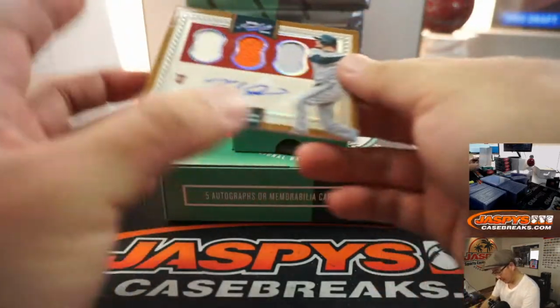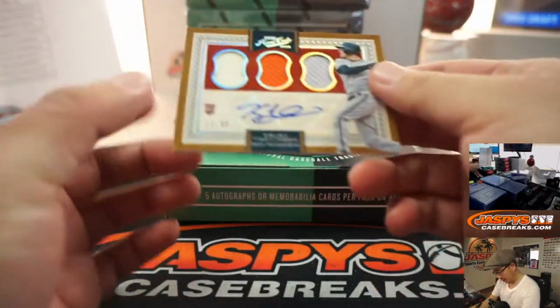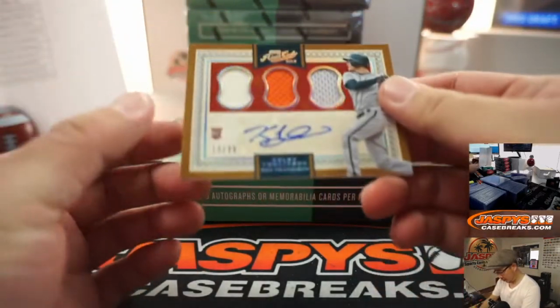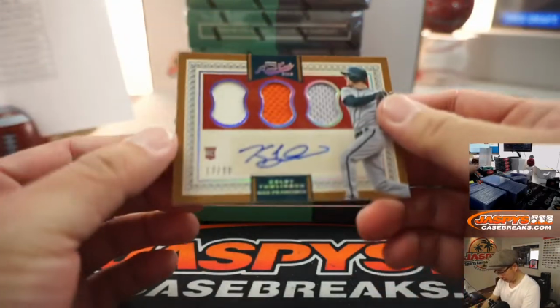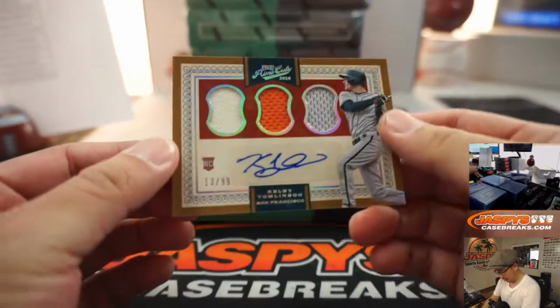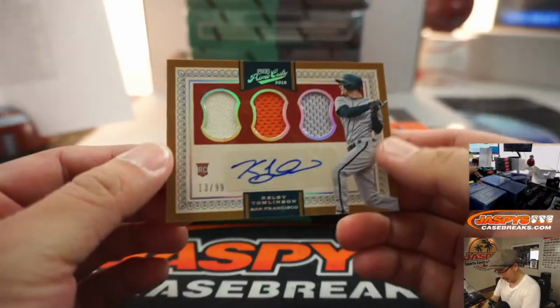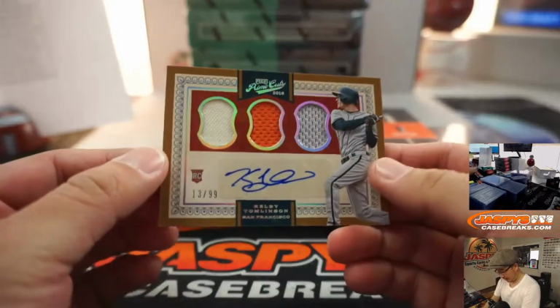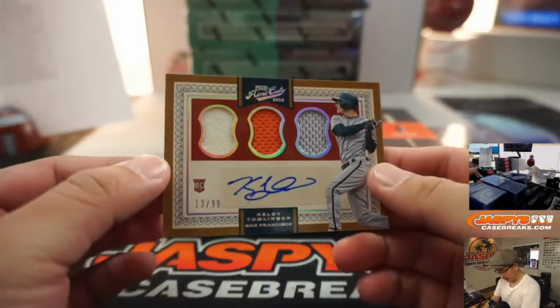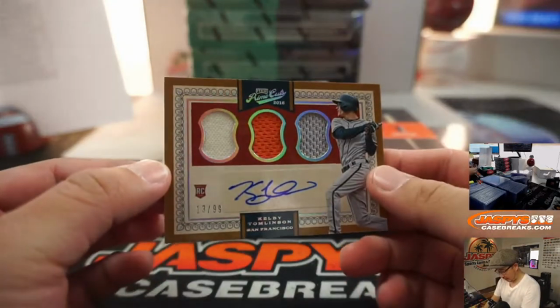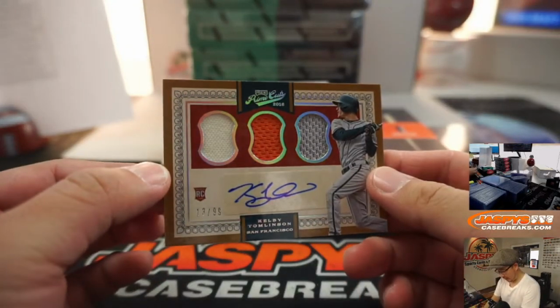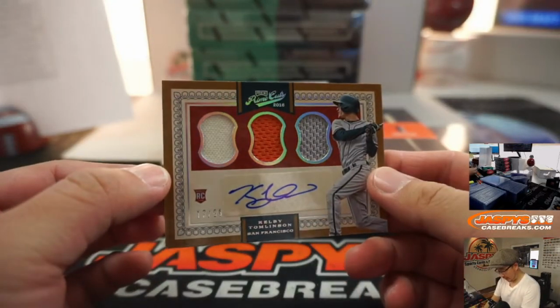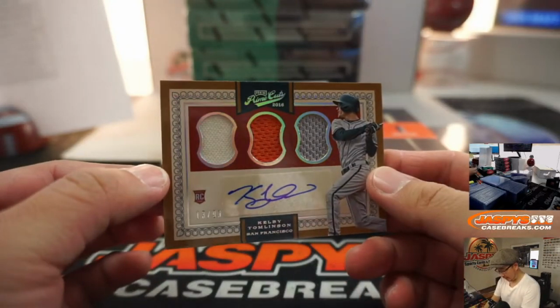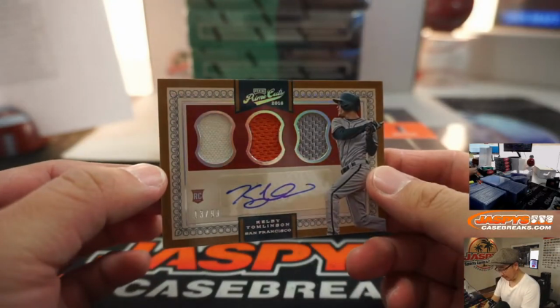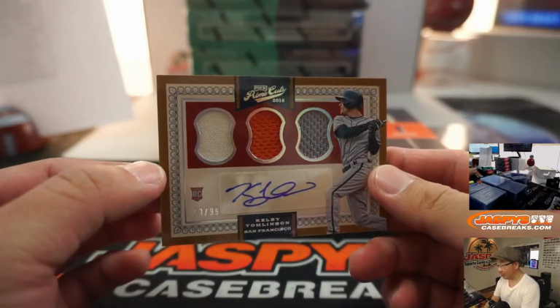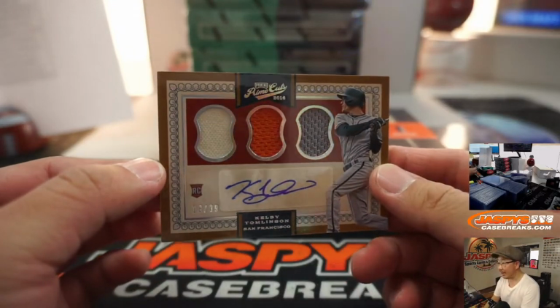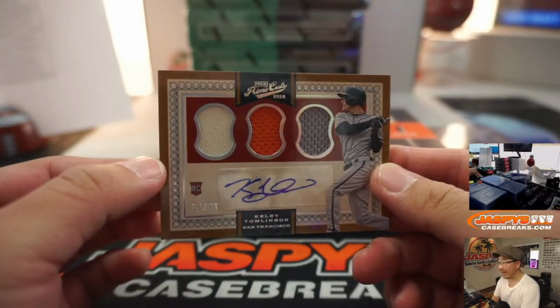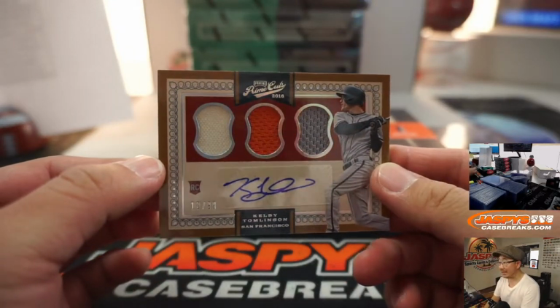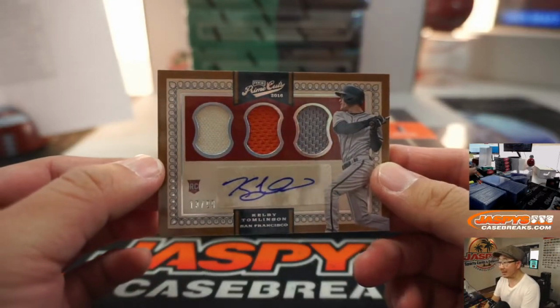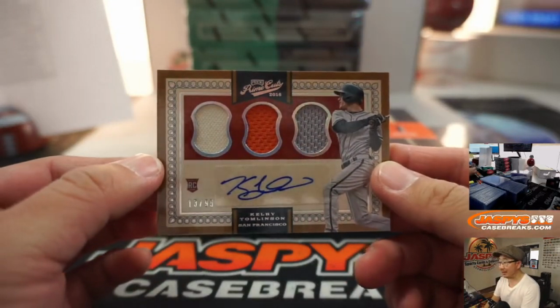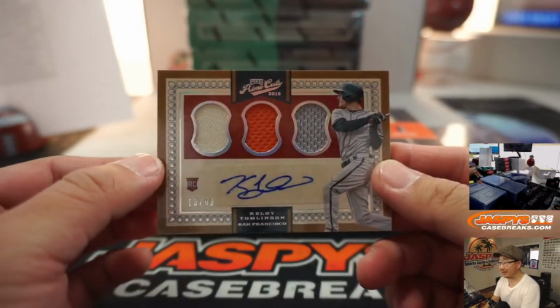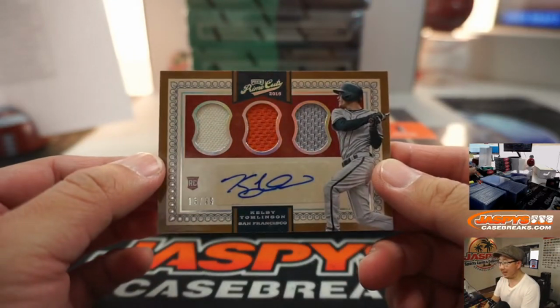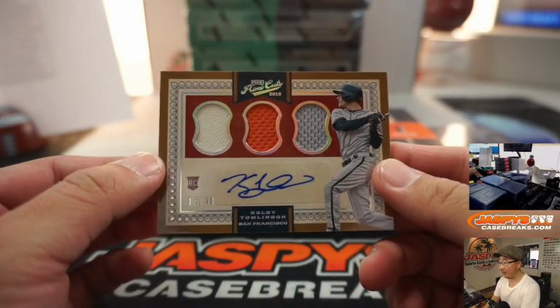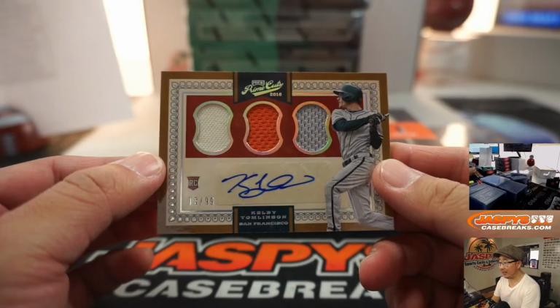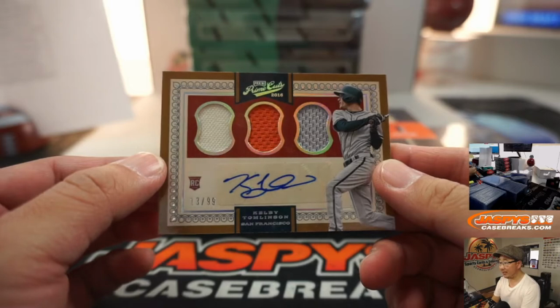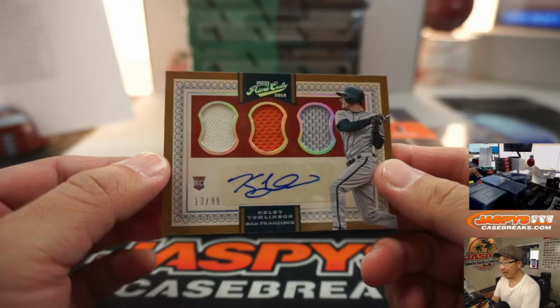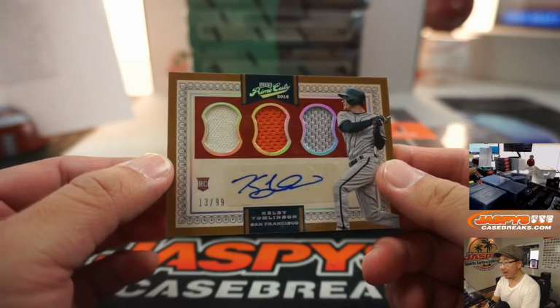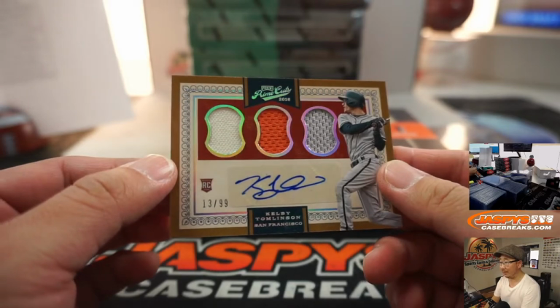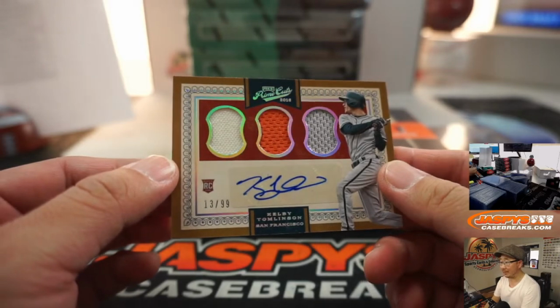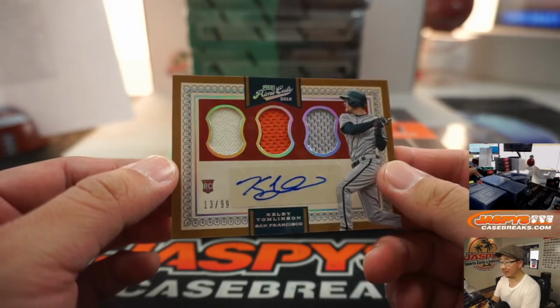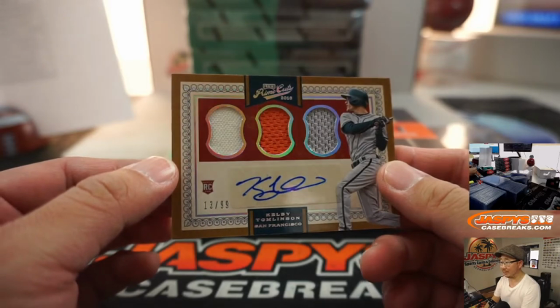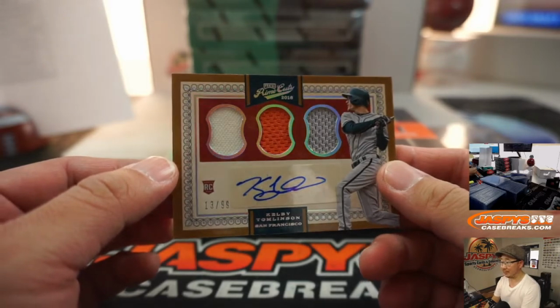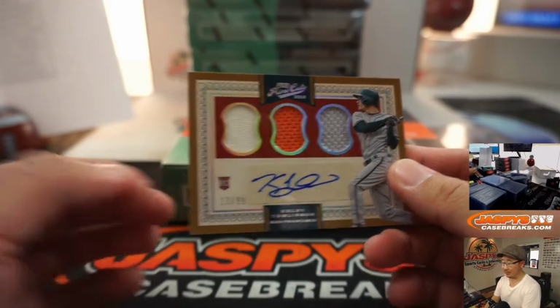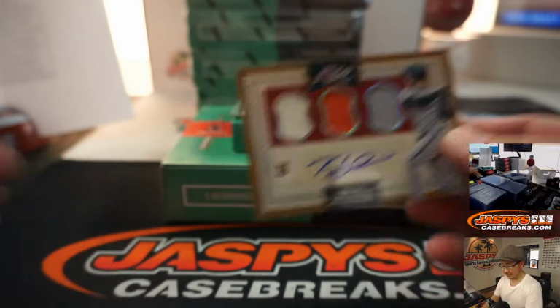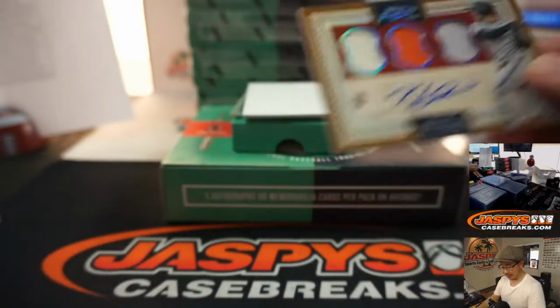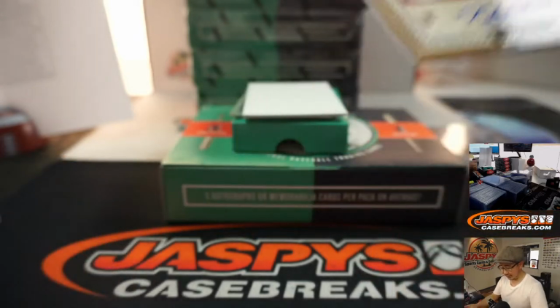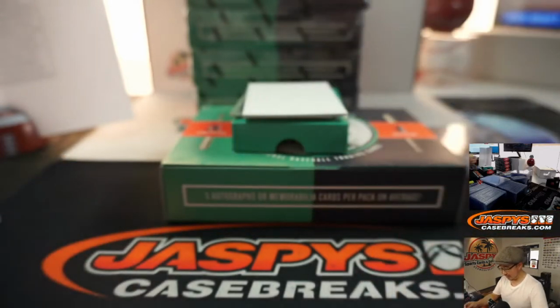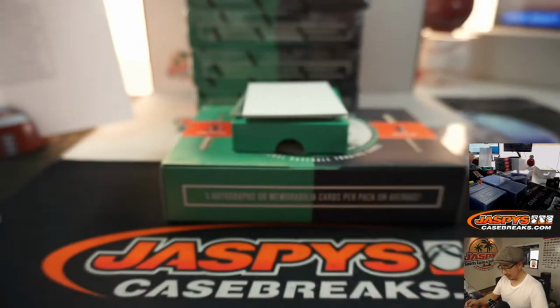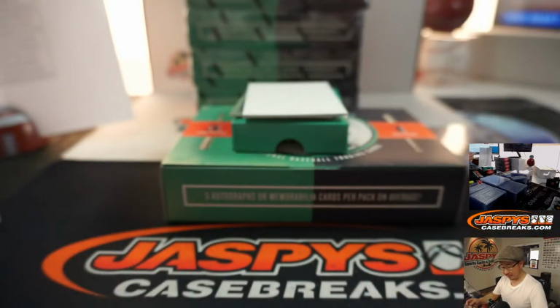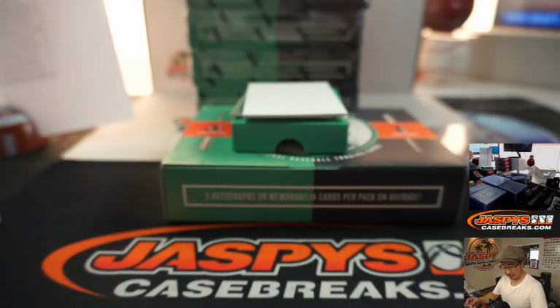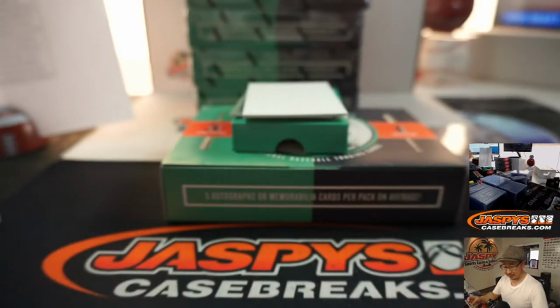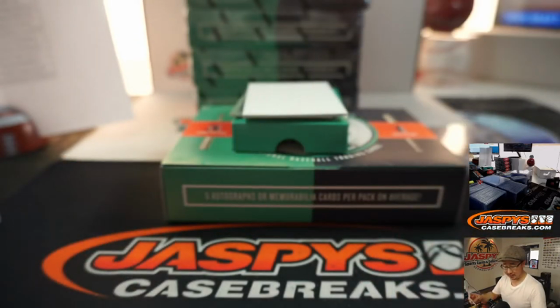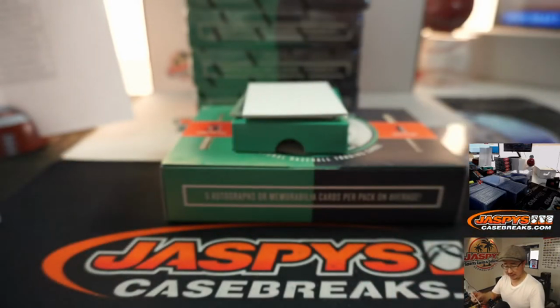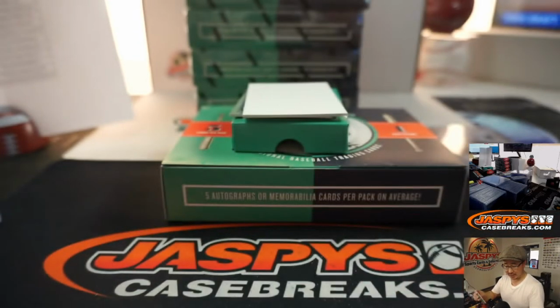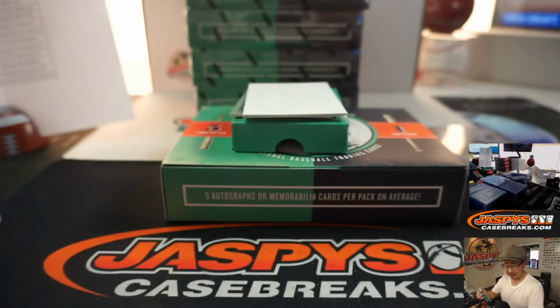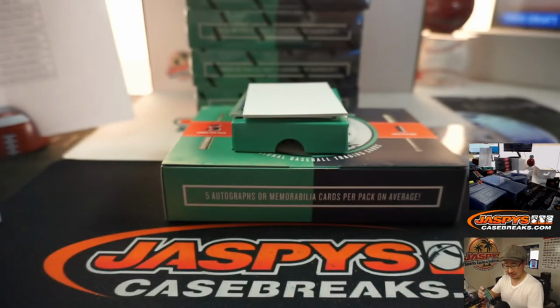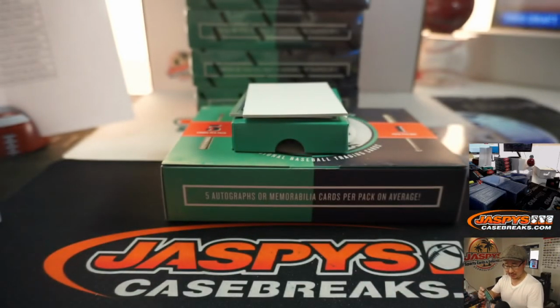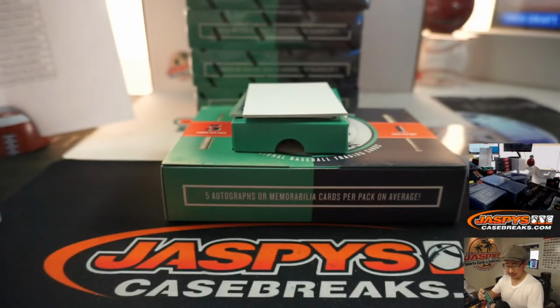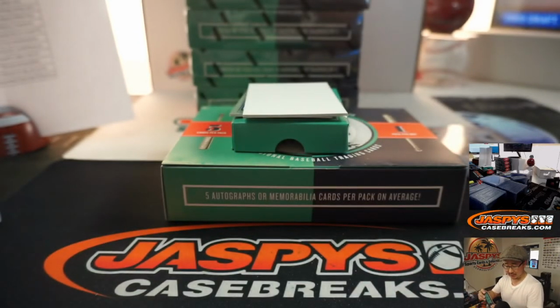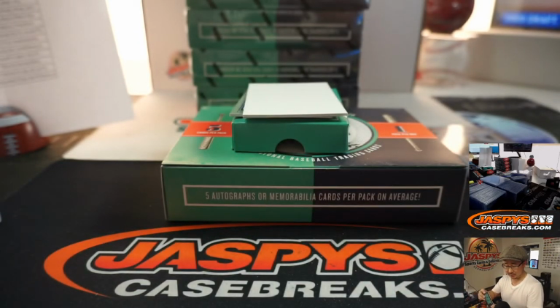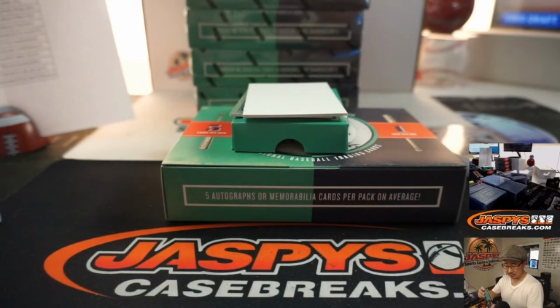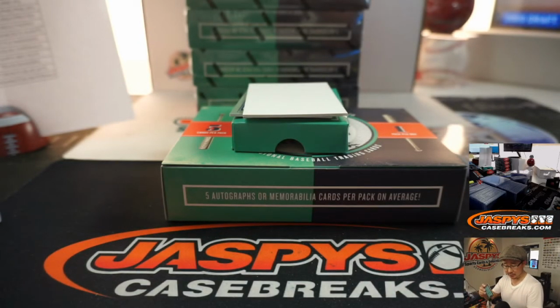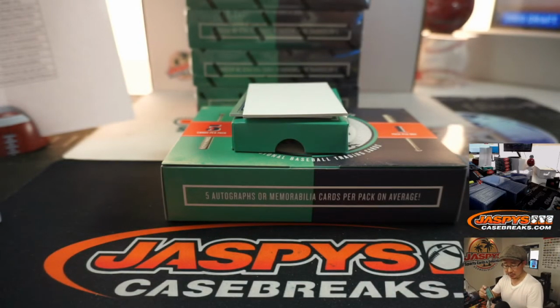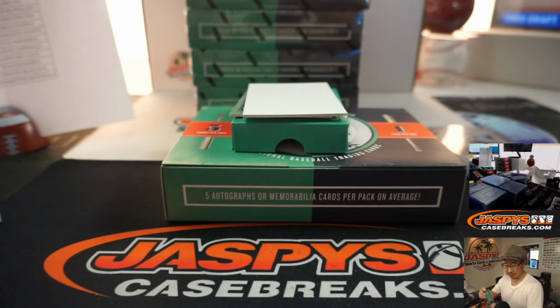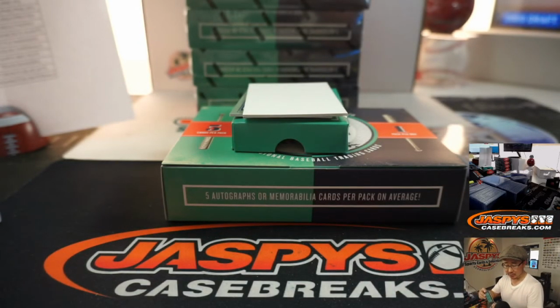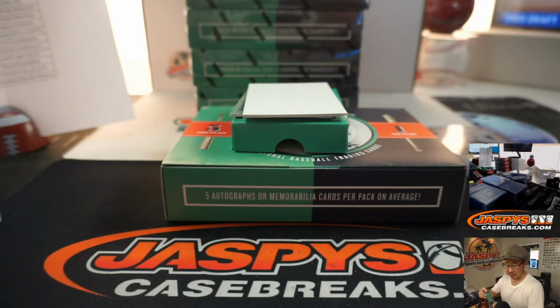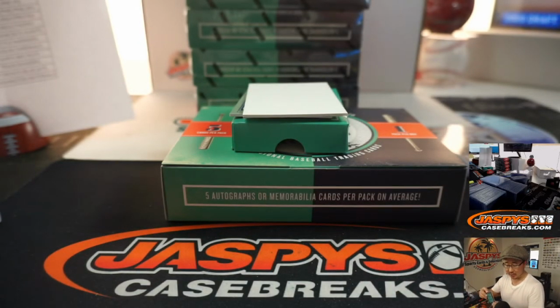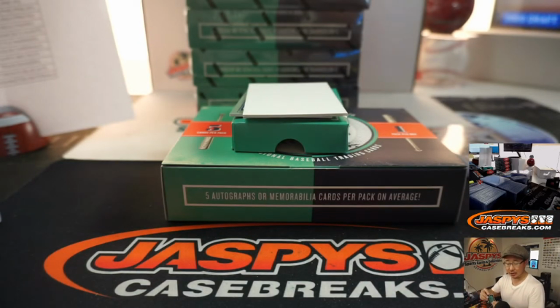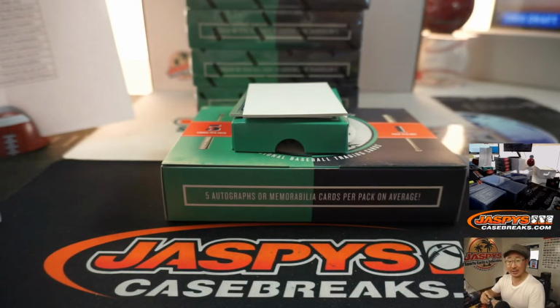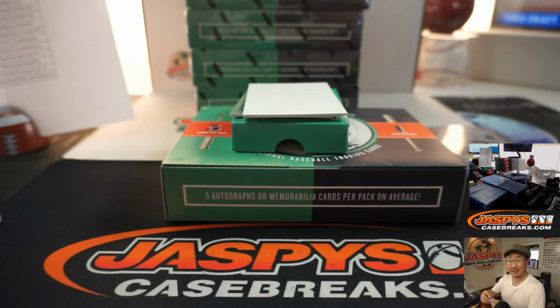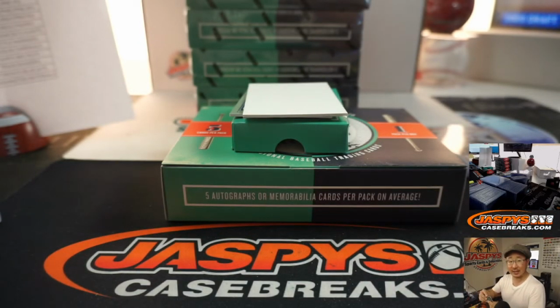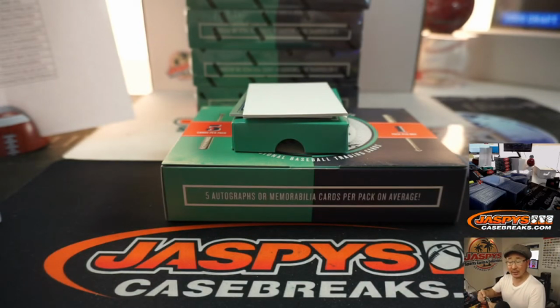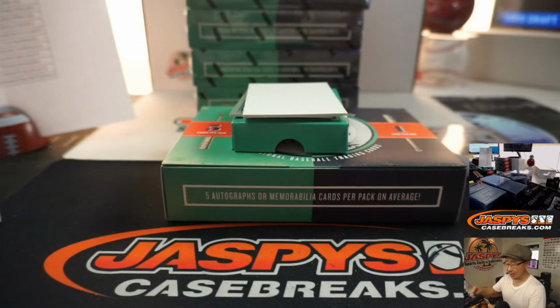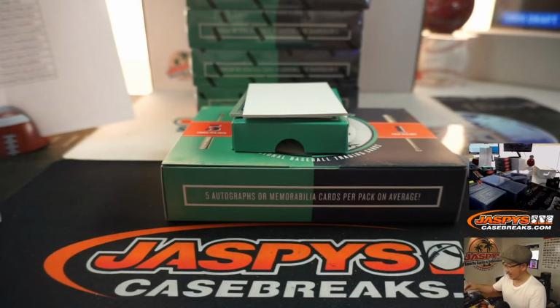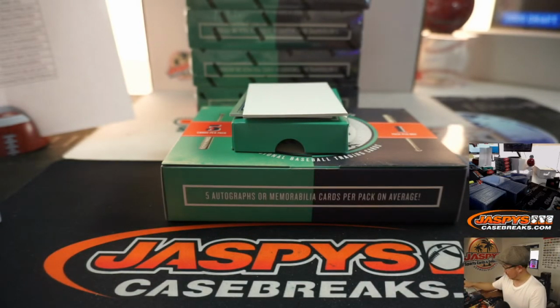Triple relic and autograph — we got Kelby Tomlinson, 13 out of 49. Remember him? Kelby Tomlinson? That goes to Jesse and the Giants.